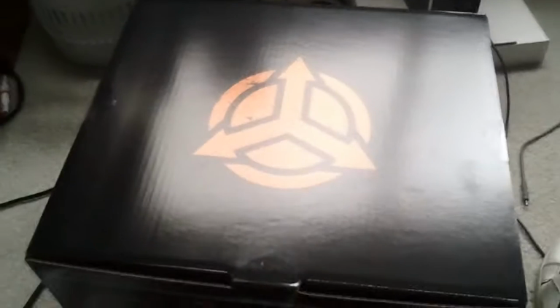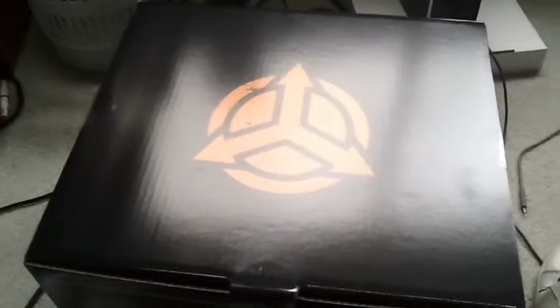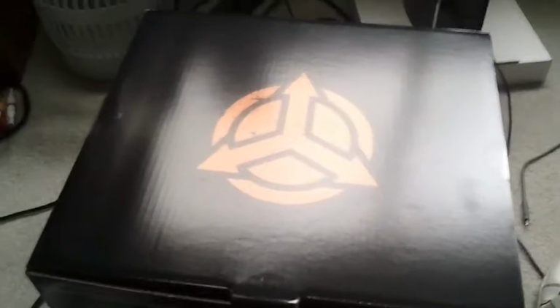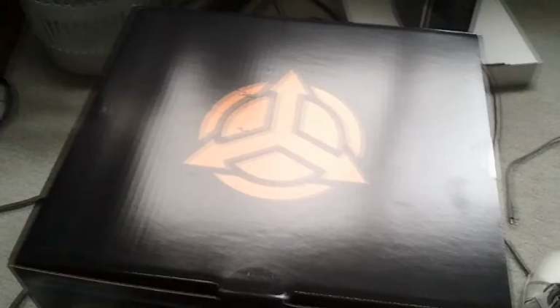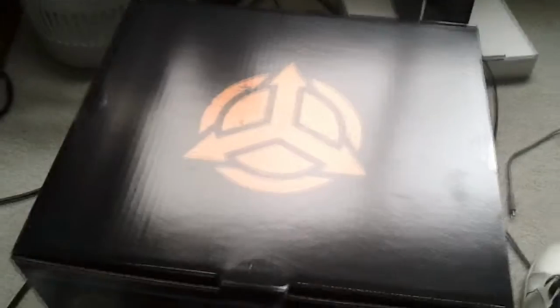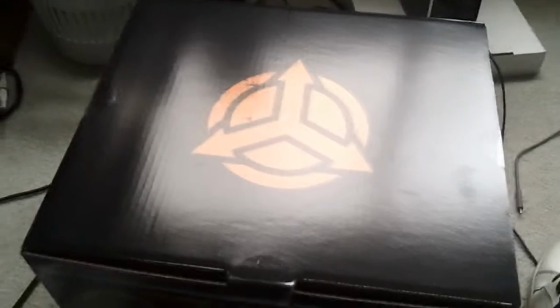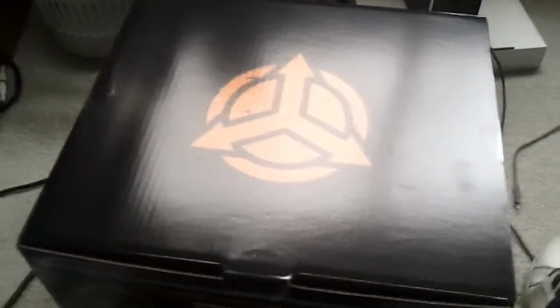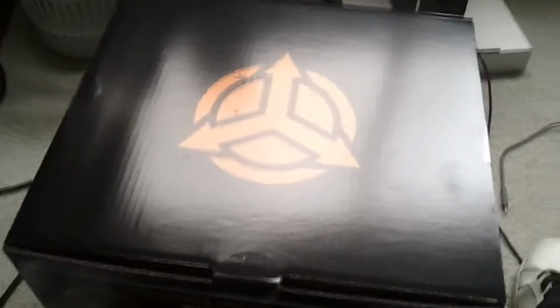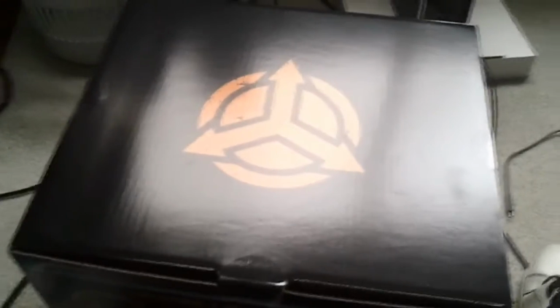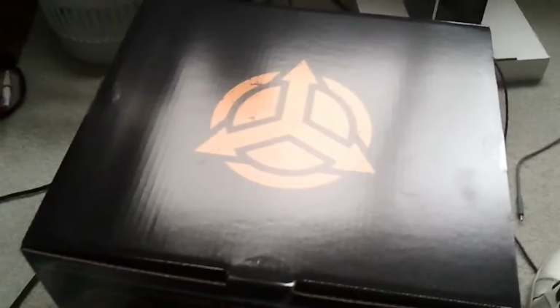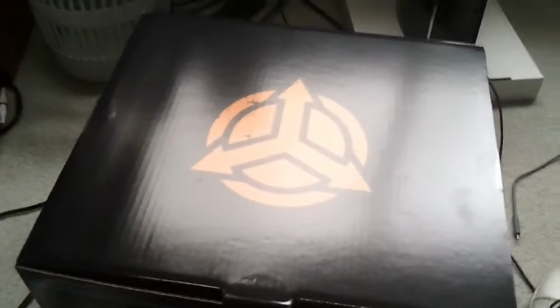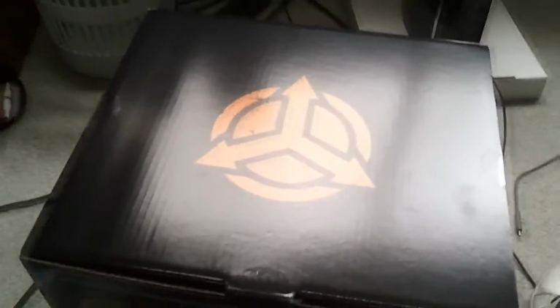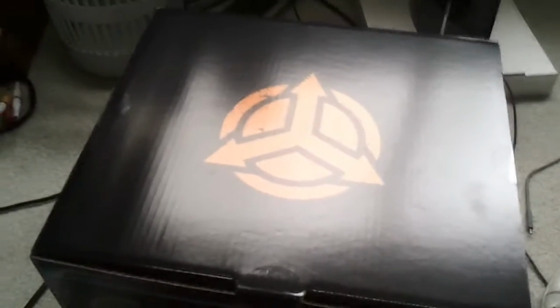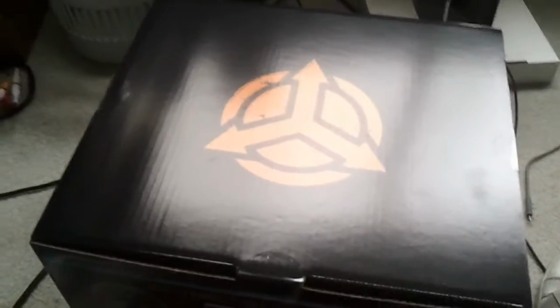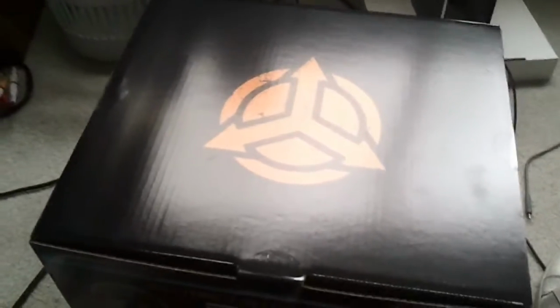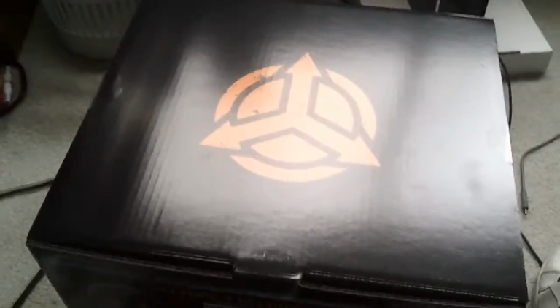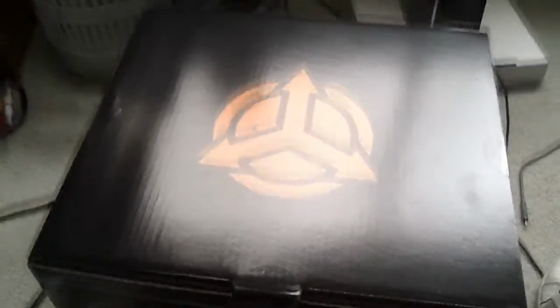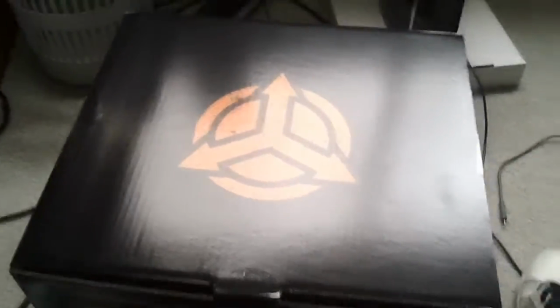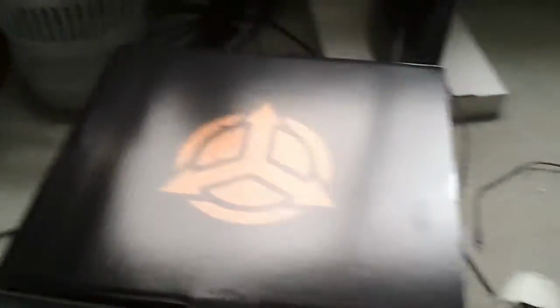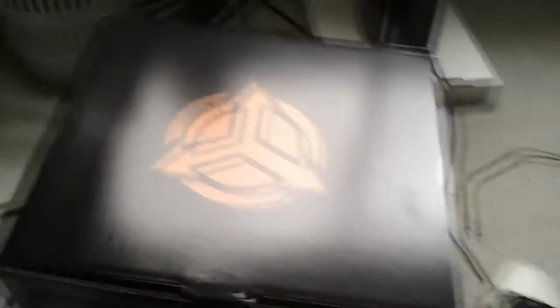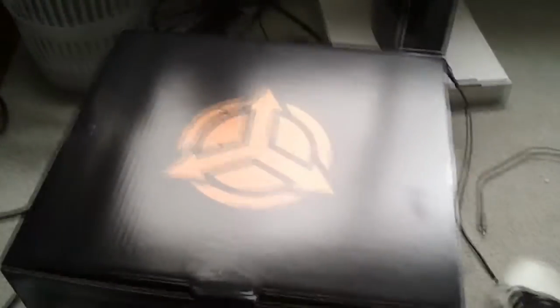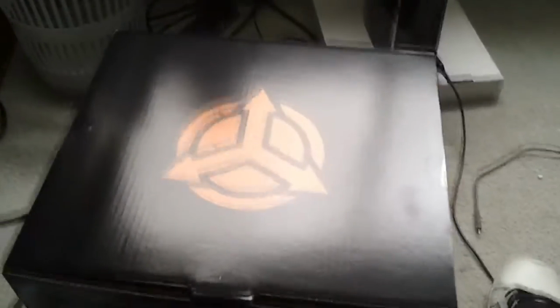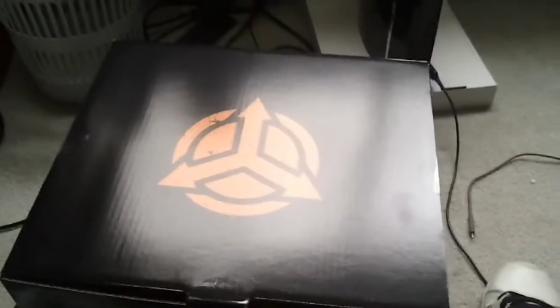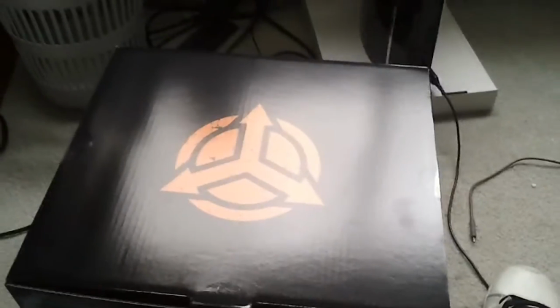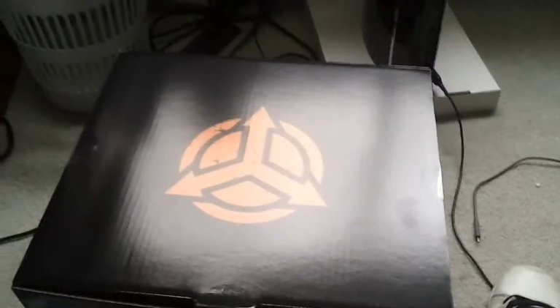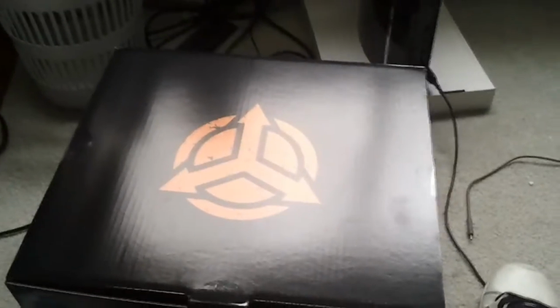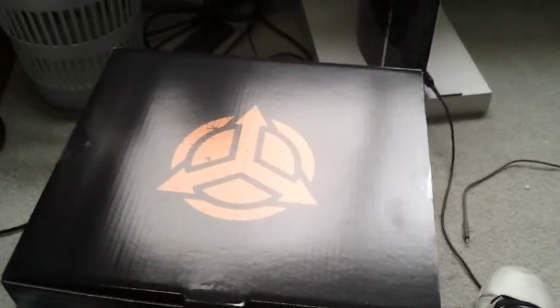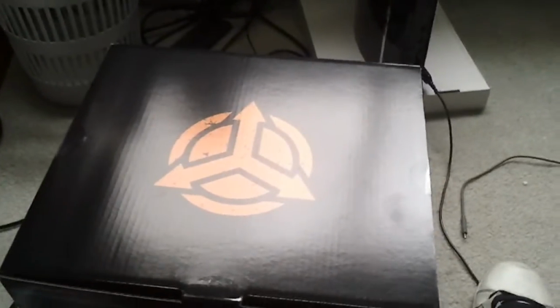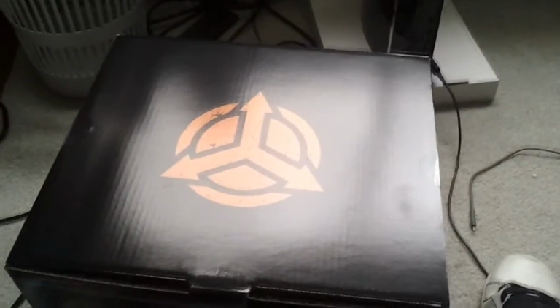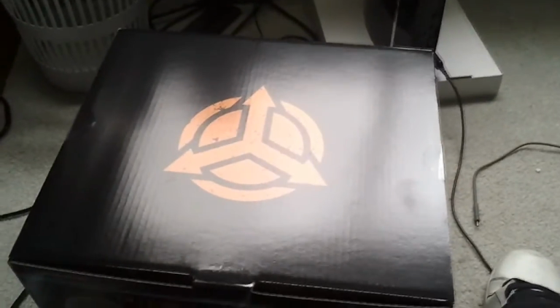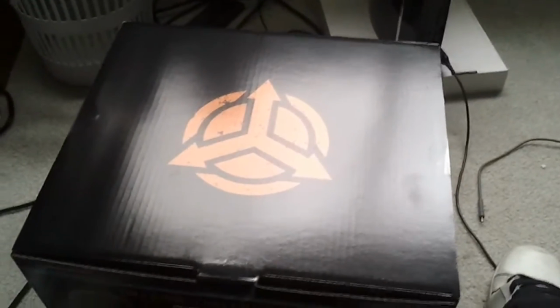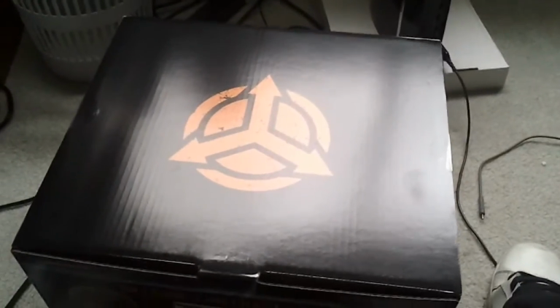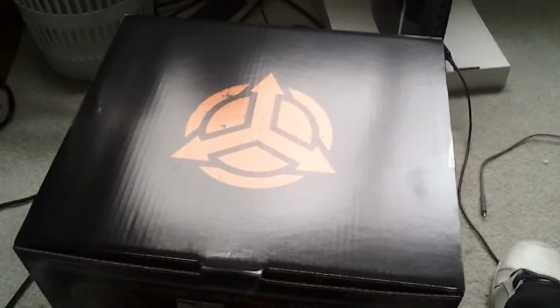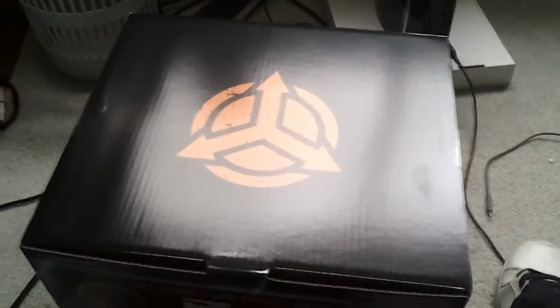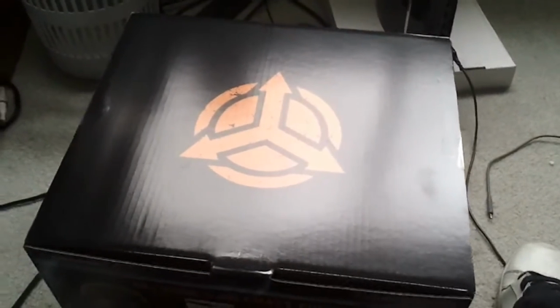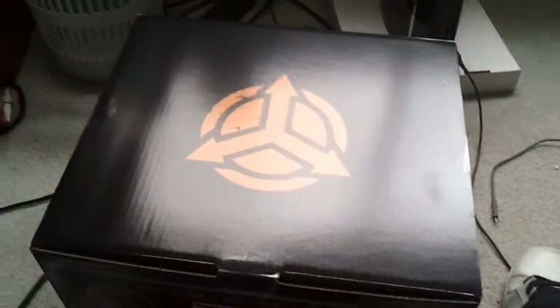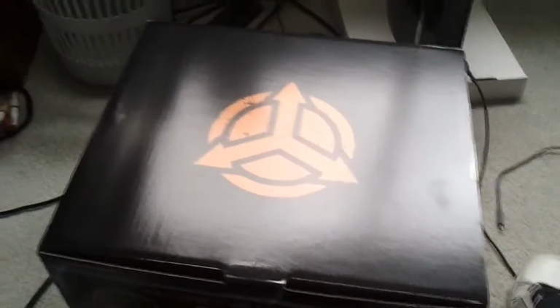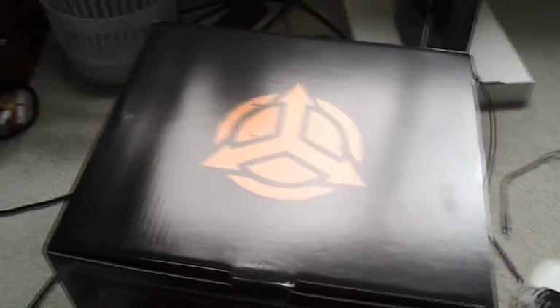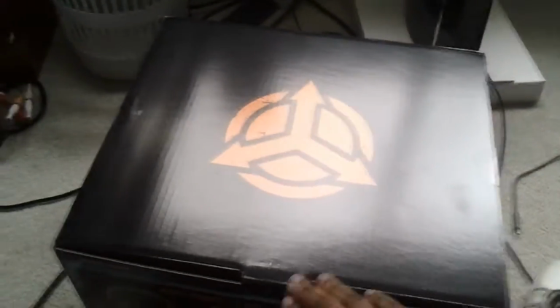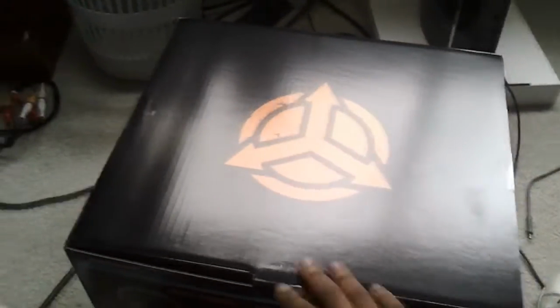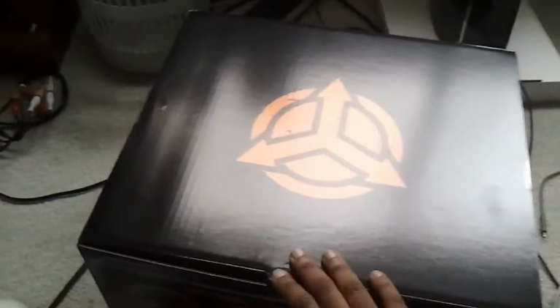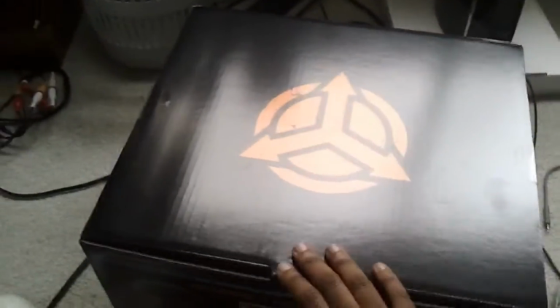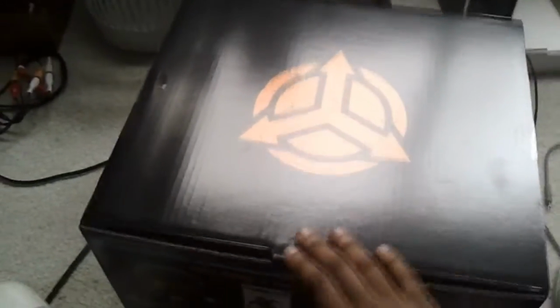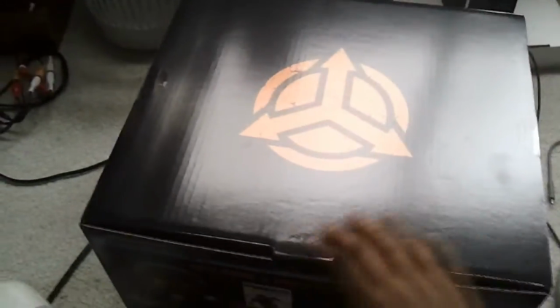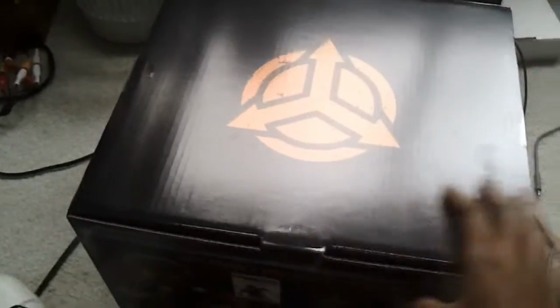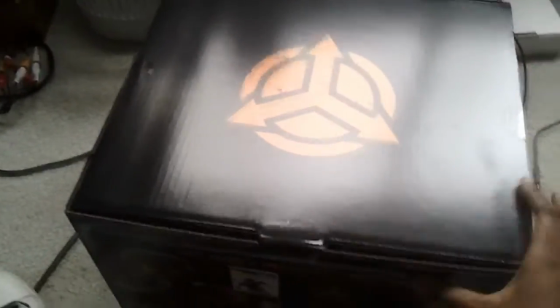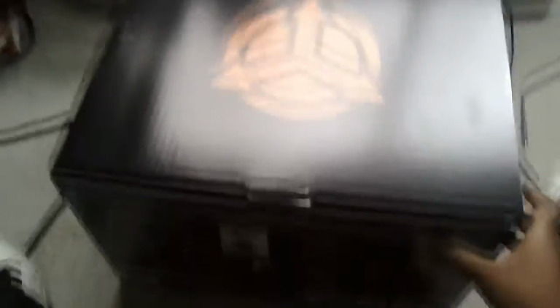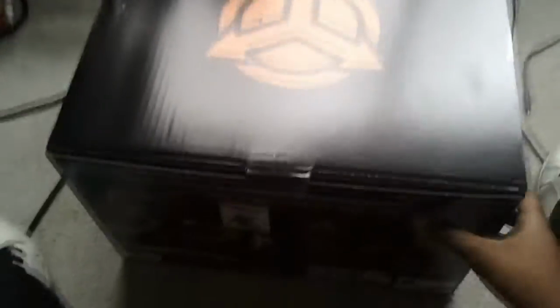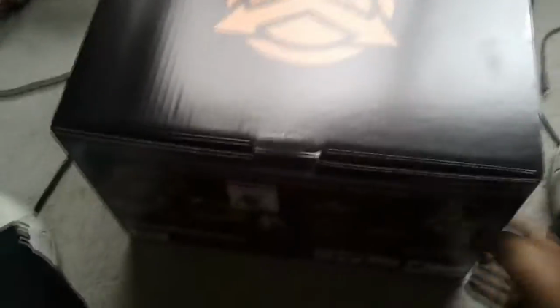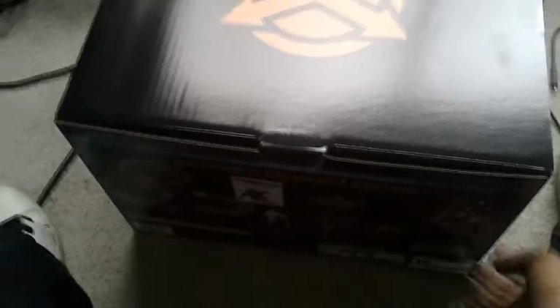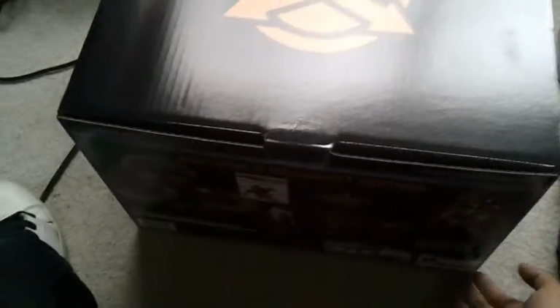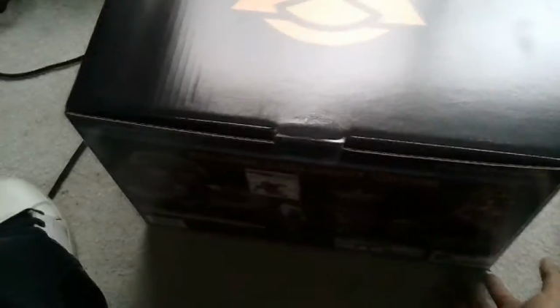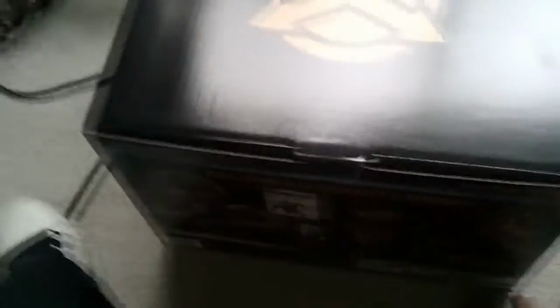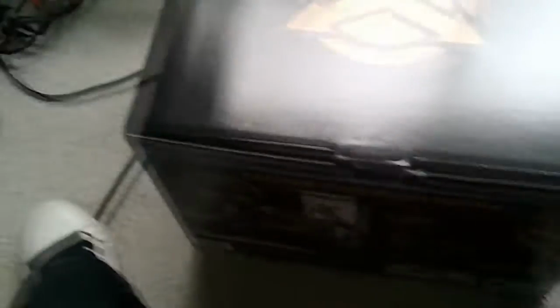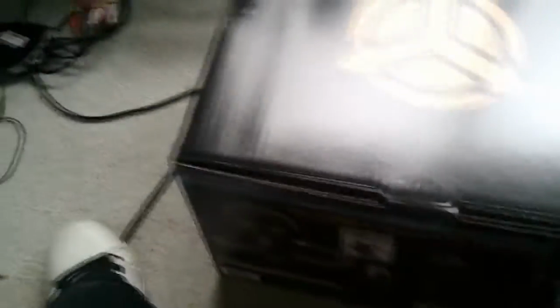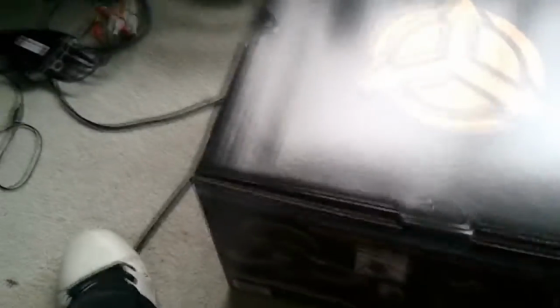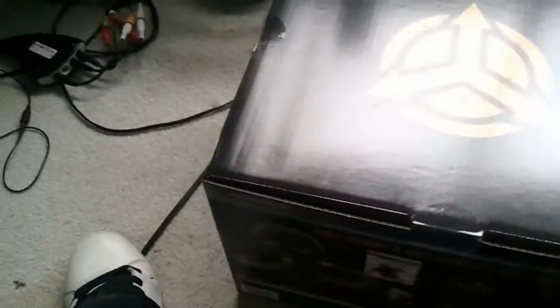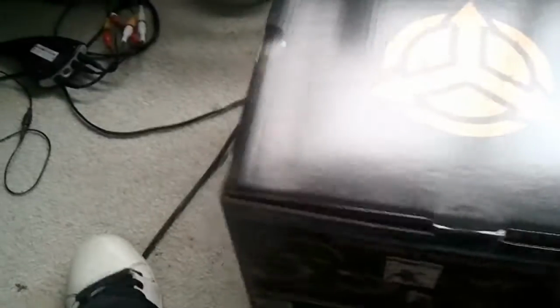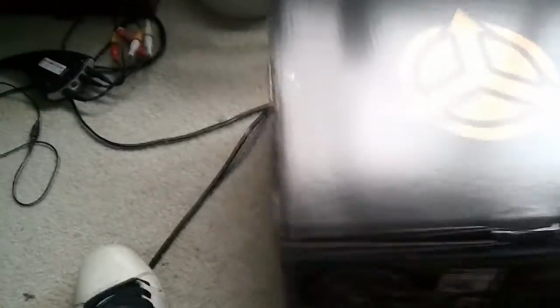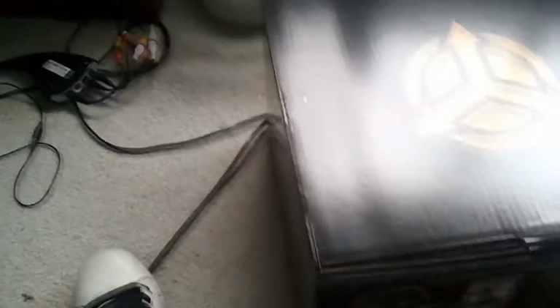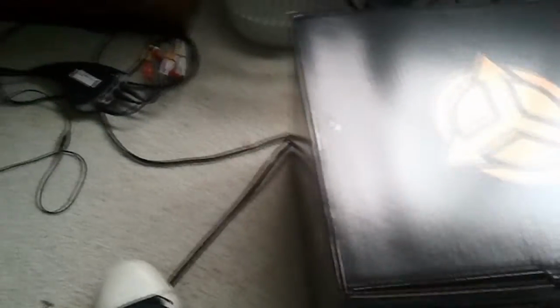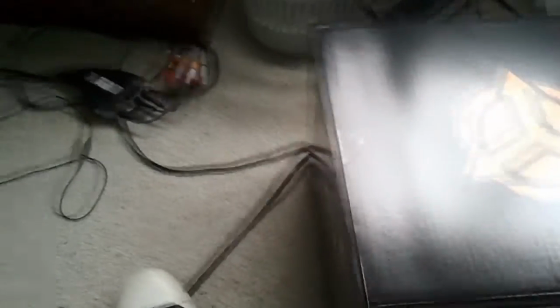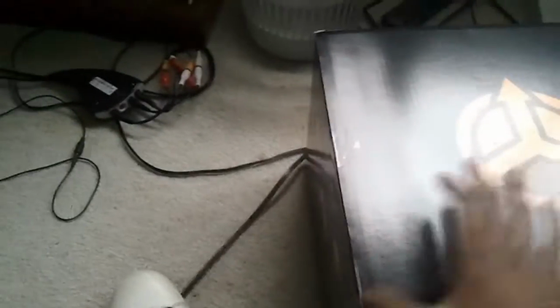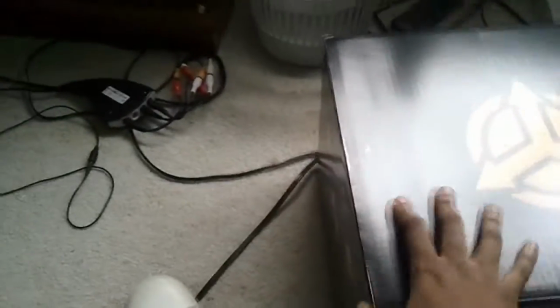Hey guys, Mike from SoGoGaming here and I have a special unboxing for you. This is Killzone 3 Helghast Edition.